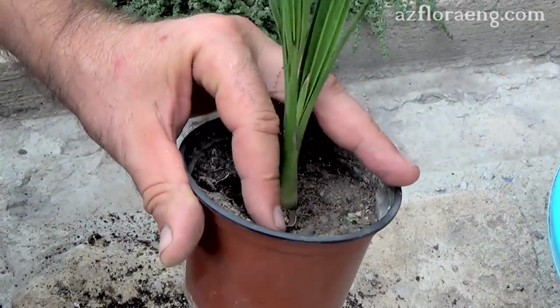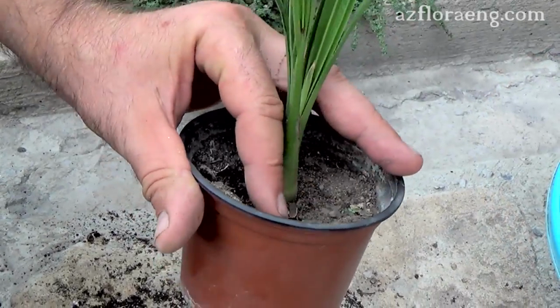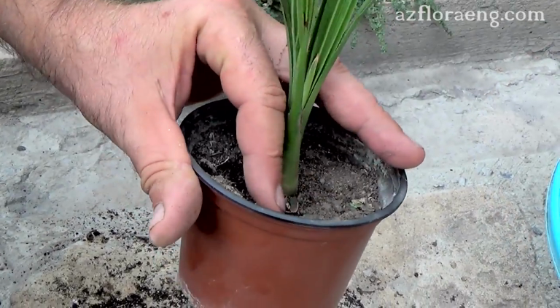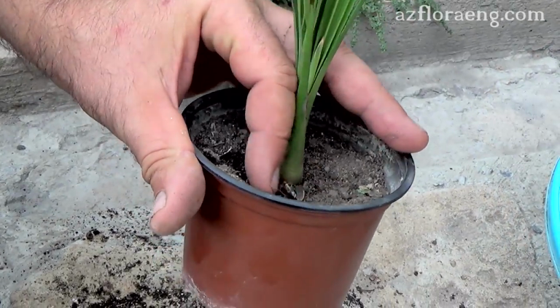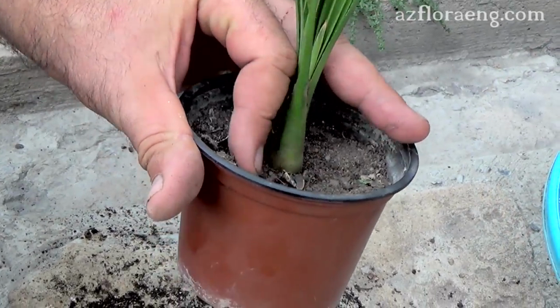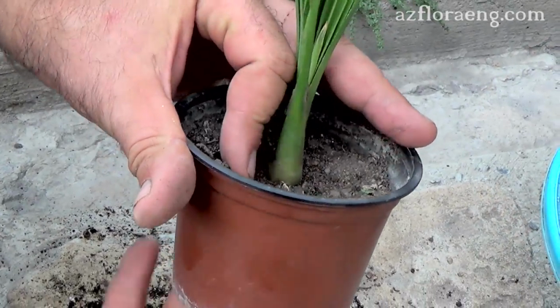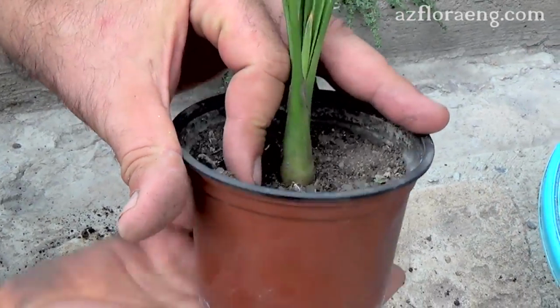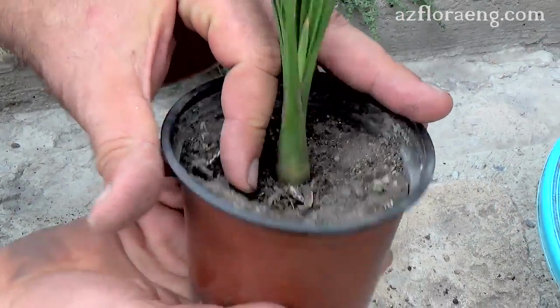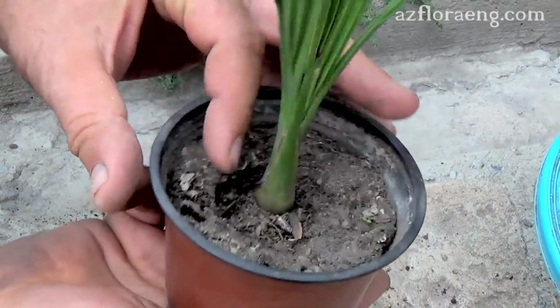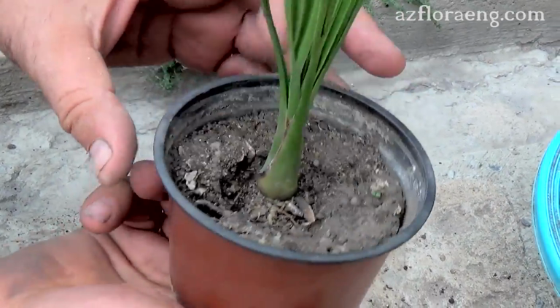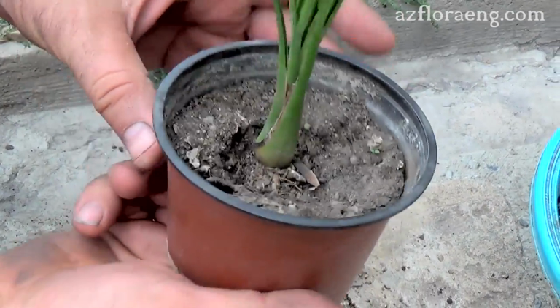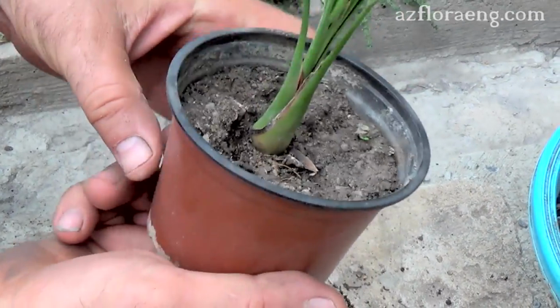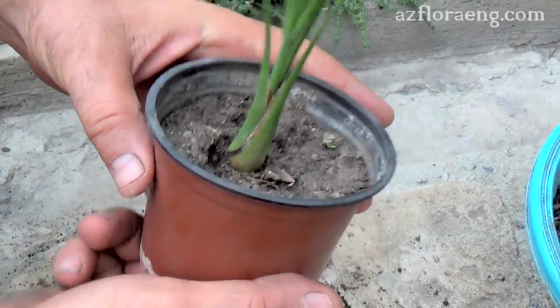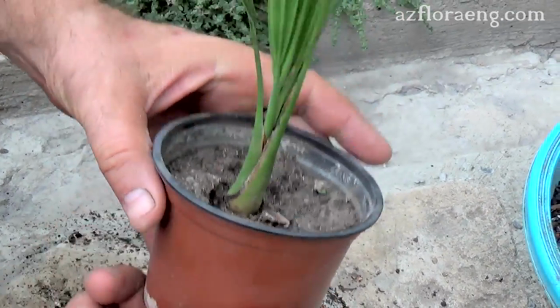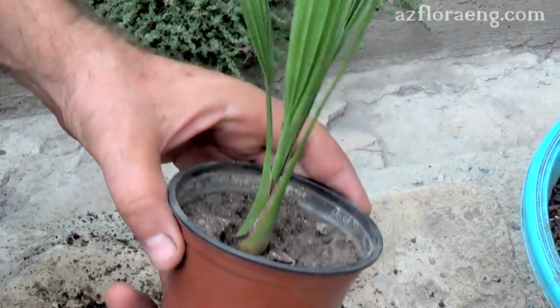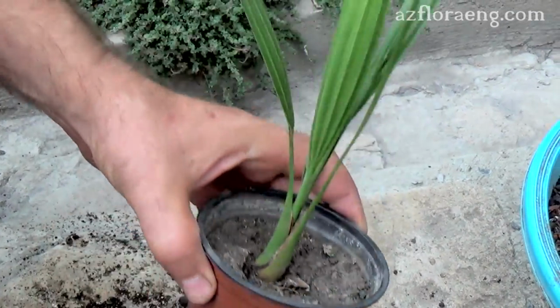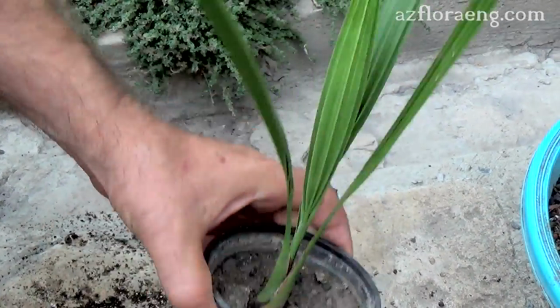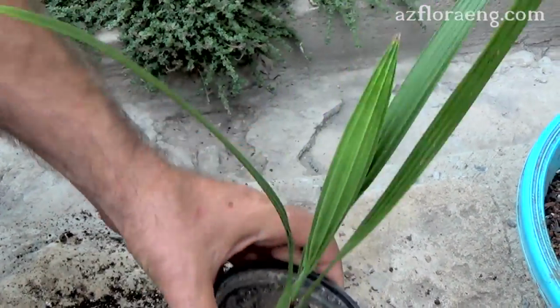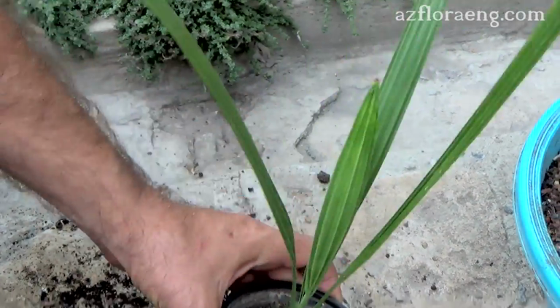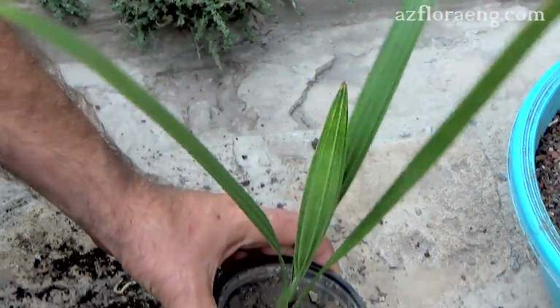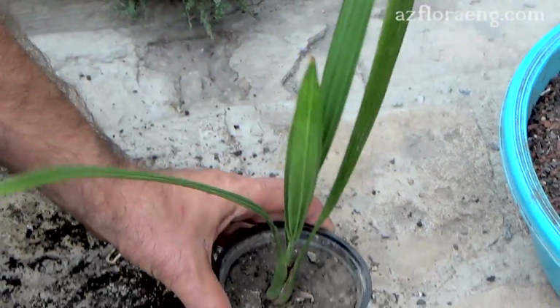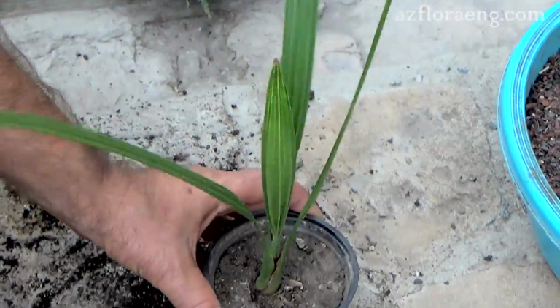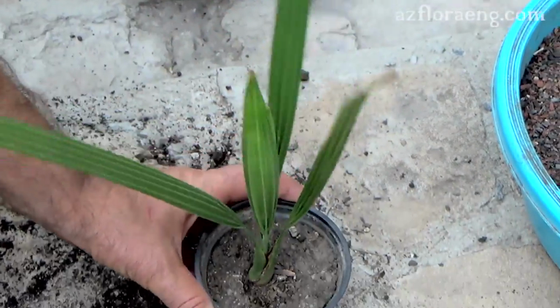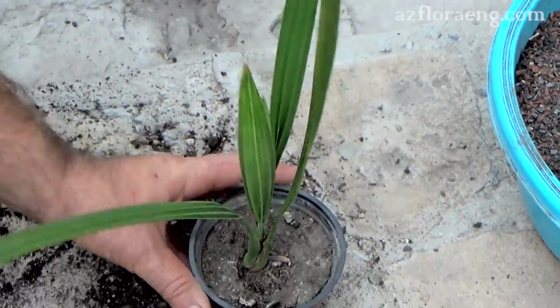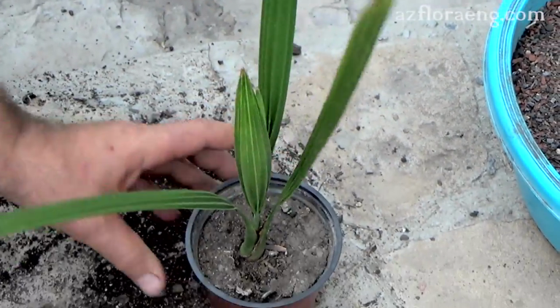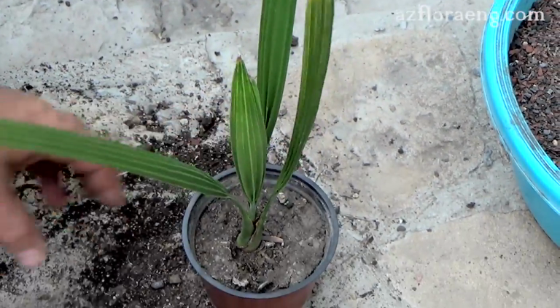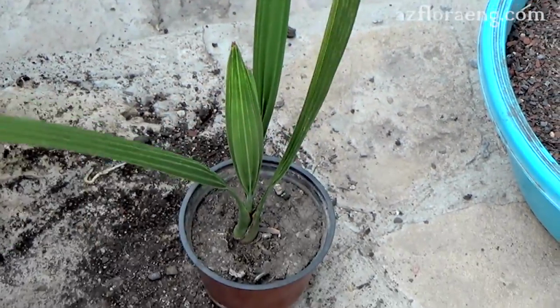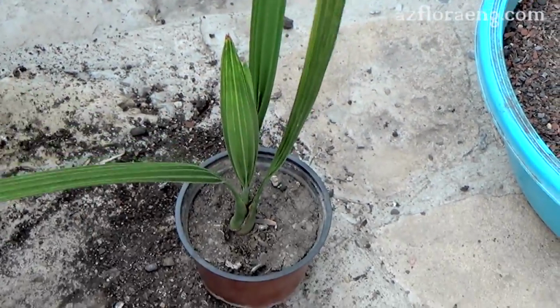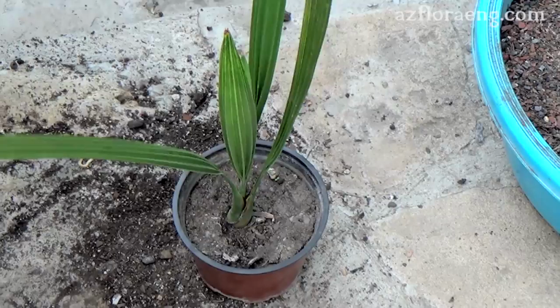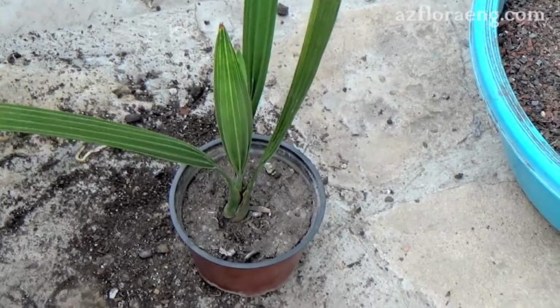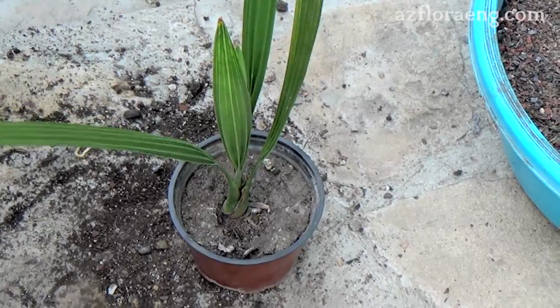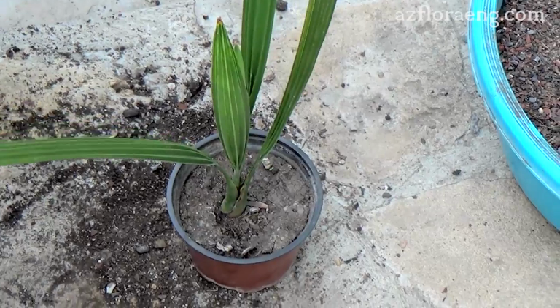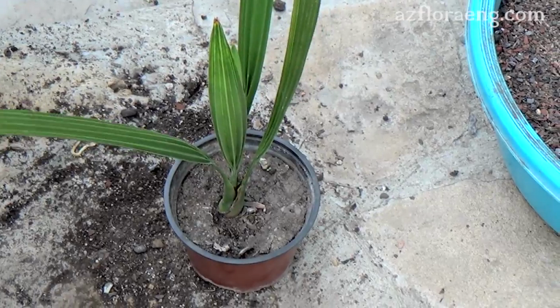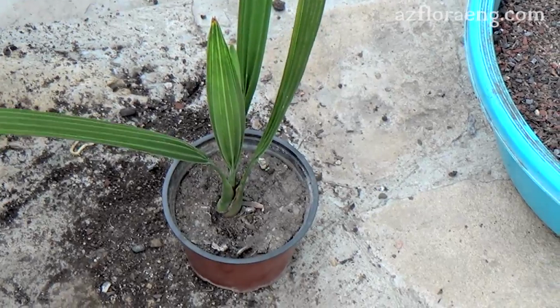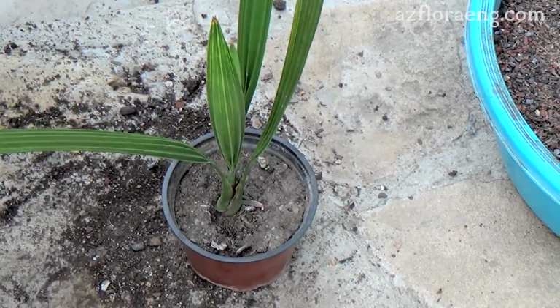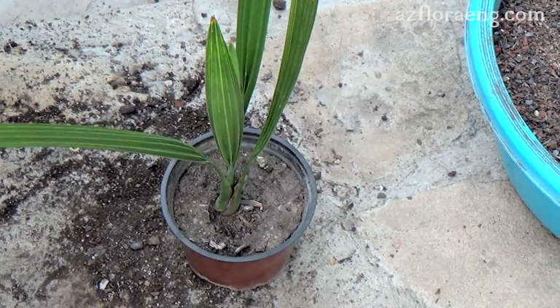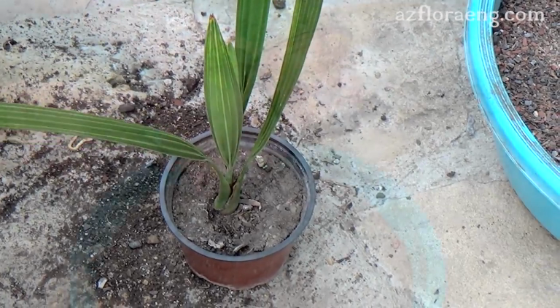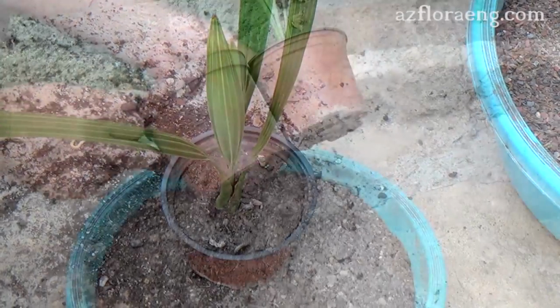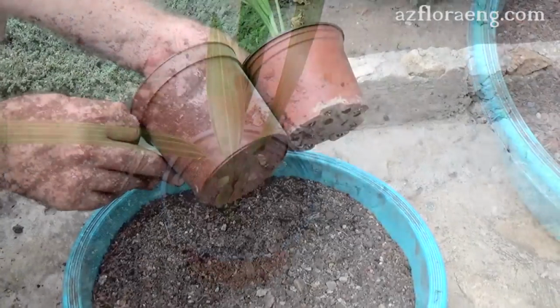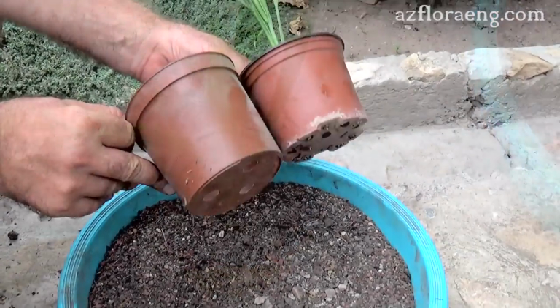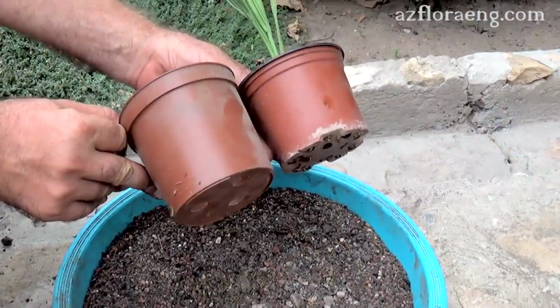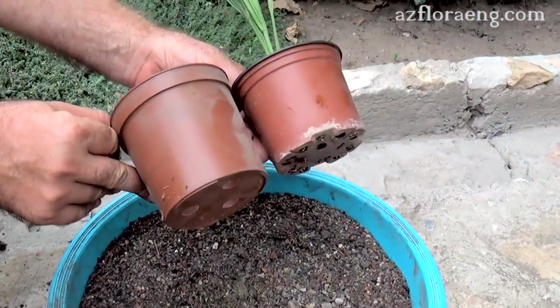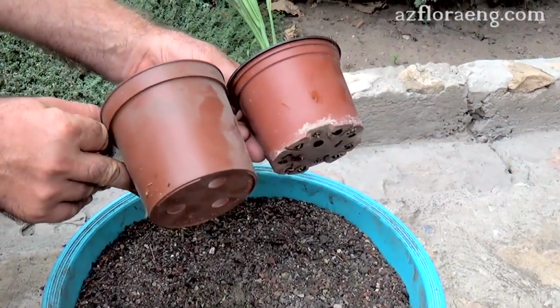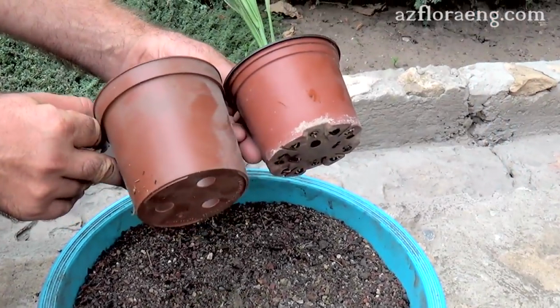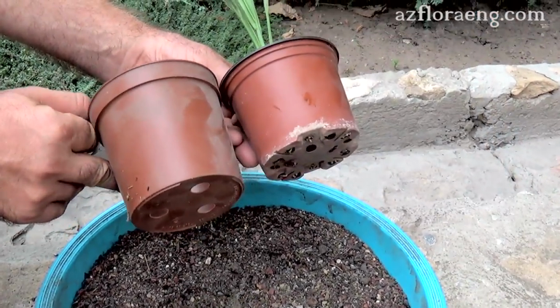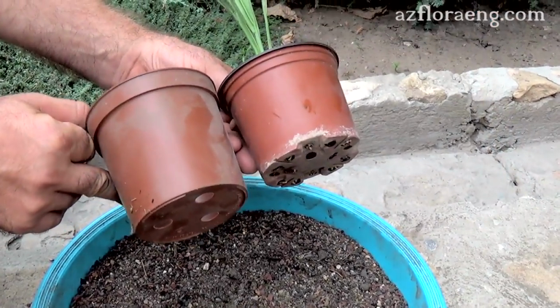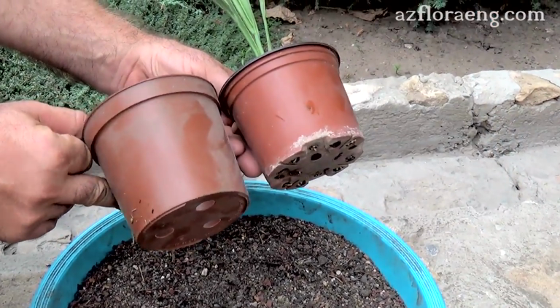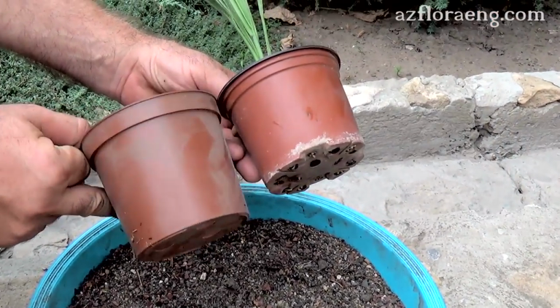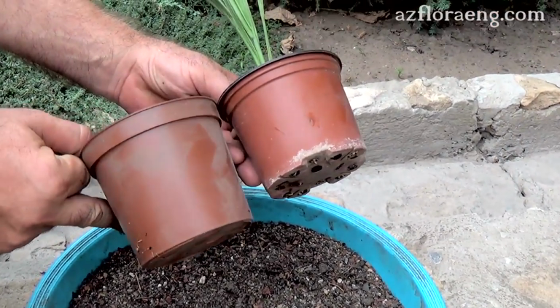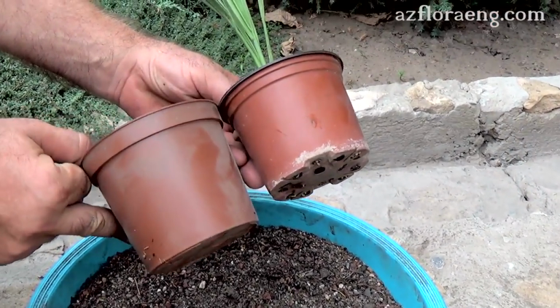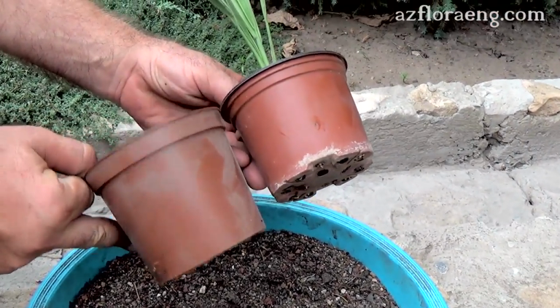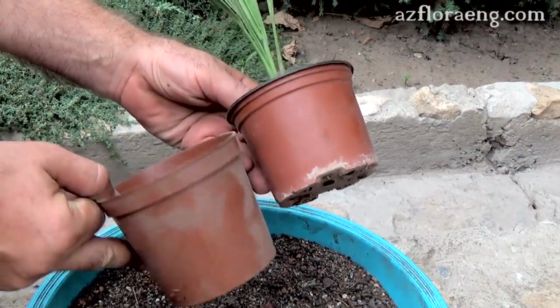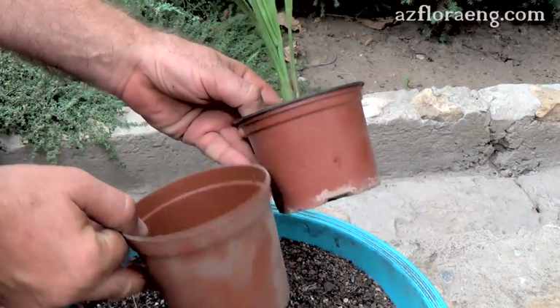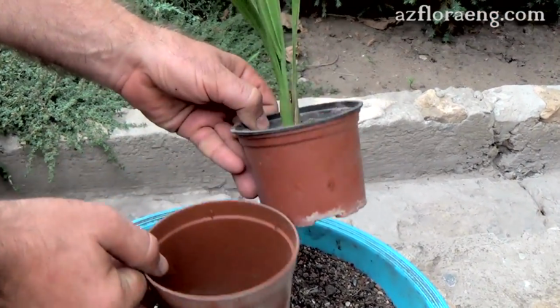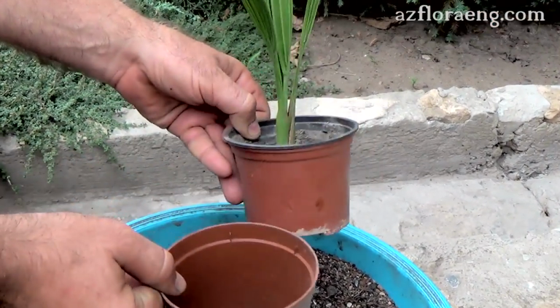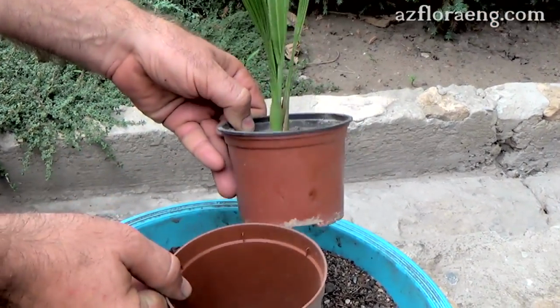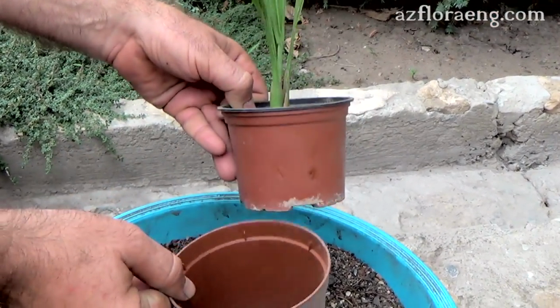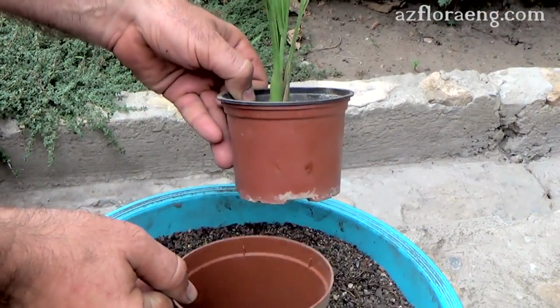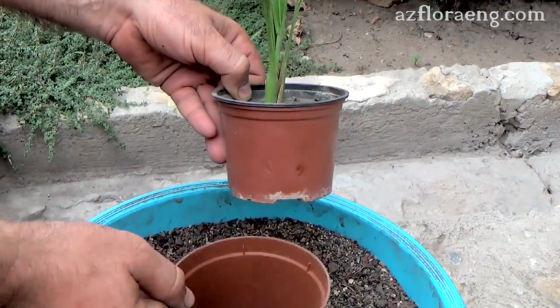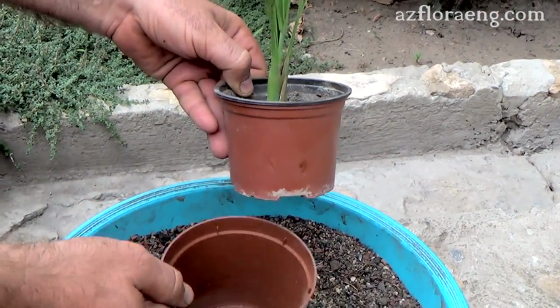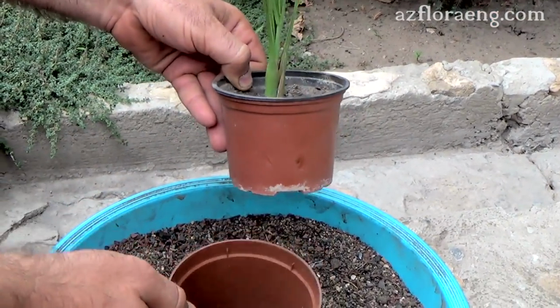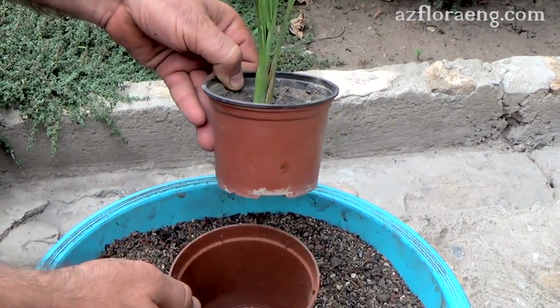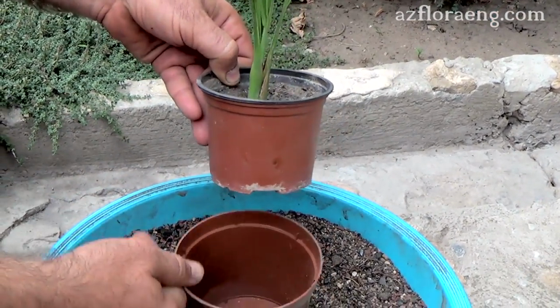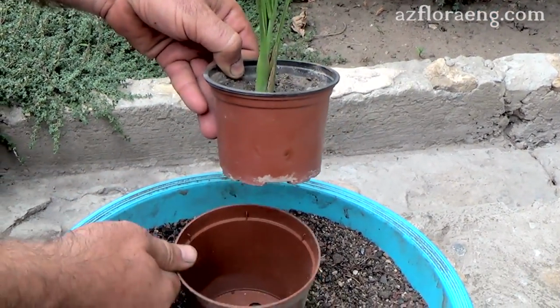The plant is transplanted into a larger pot. The difference in the volume of the pot is not more than 10%.